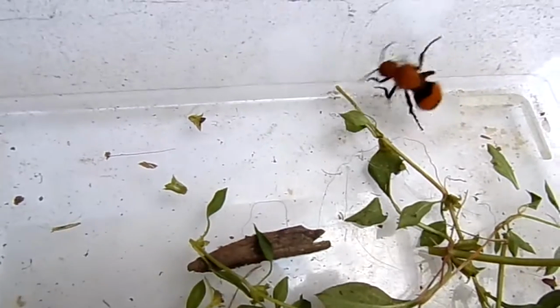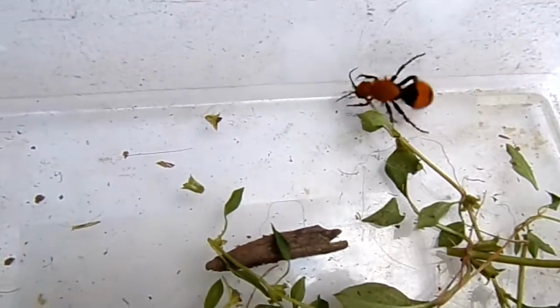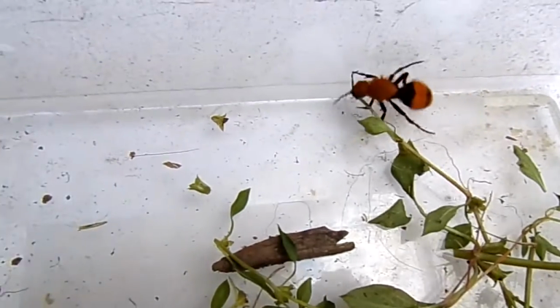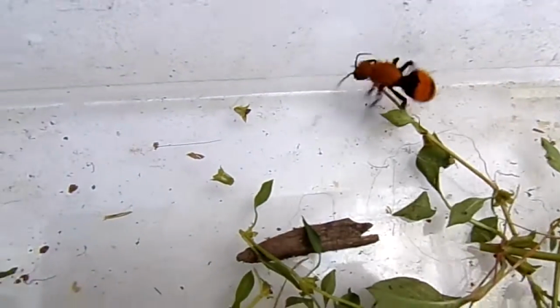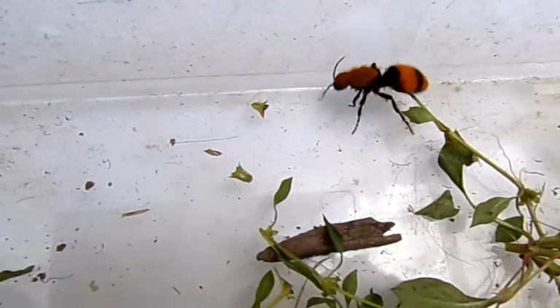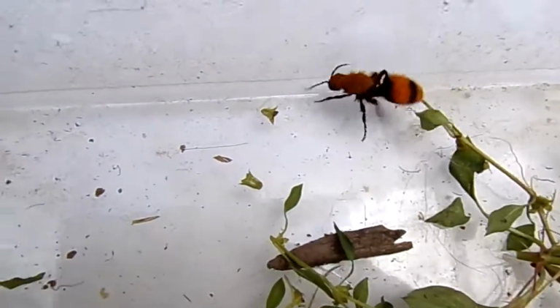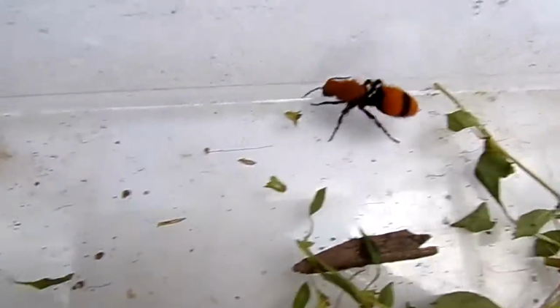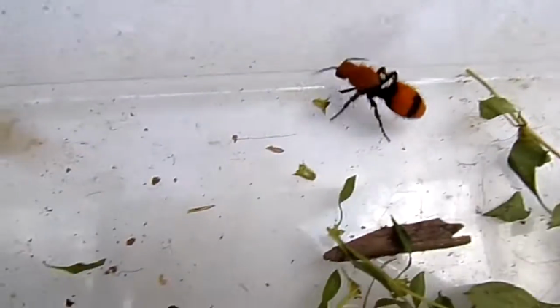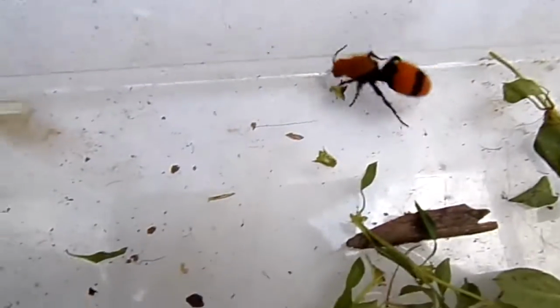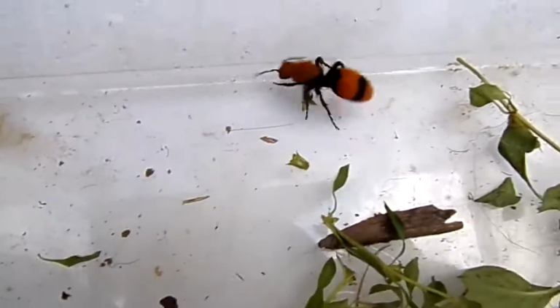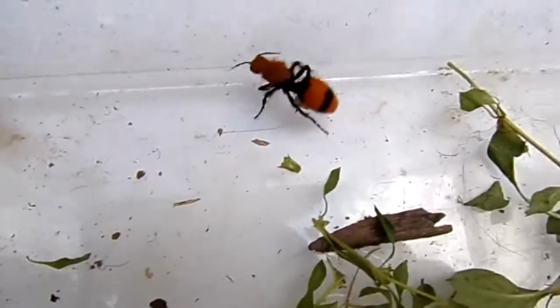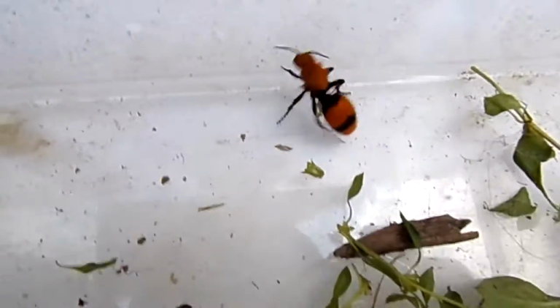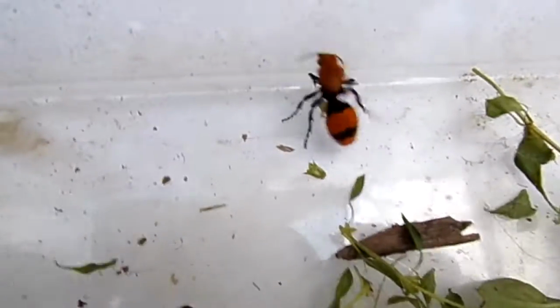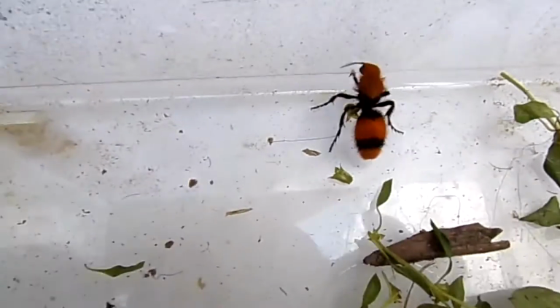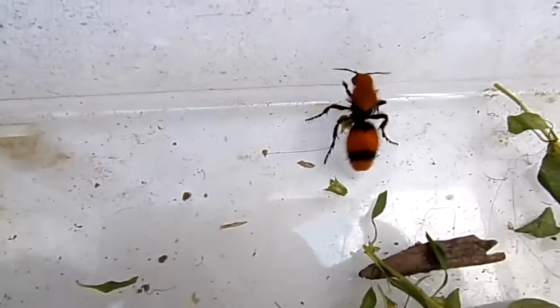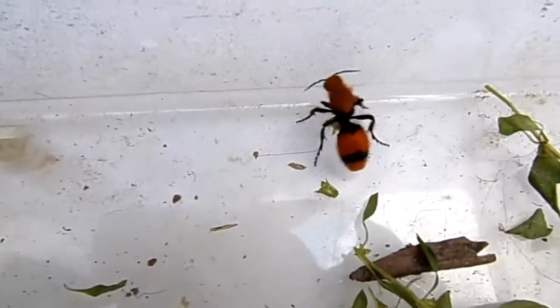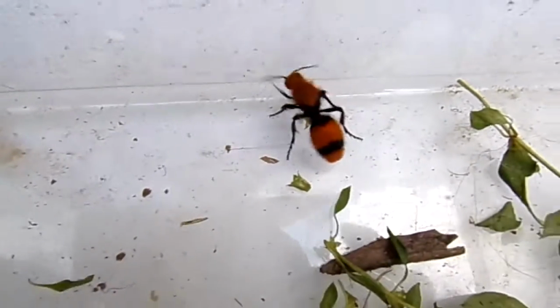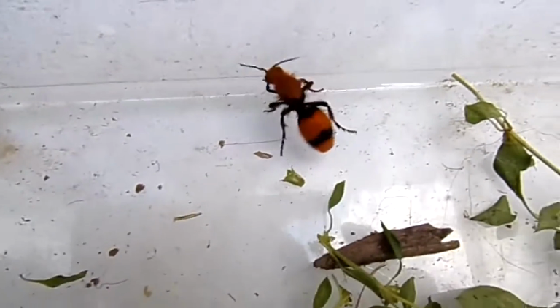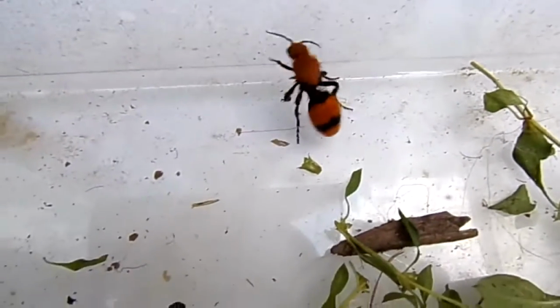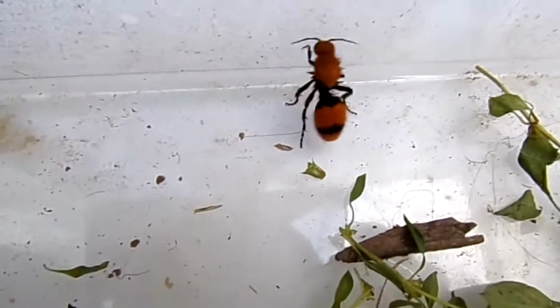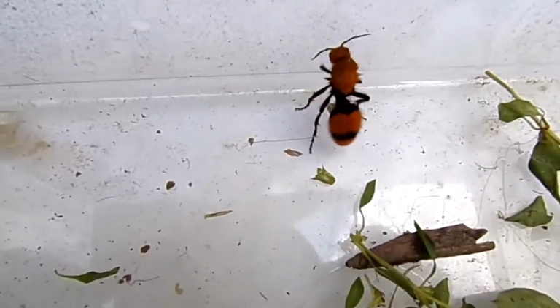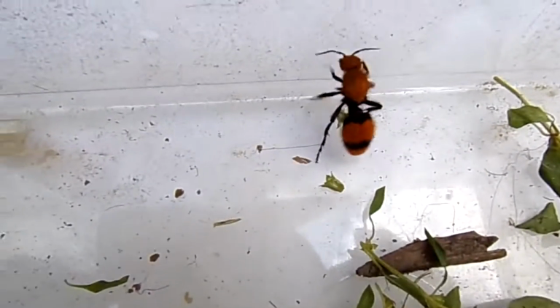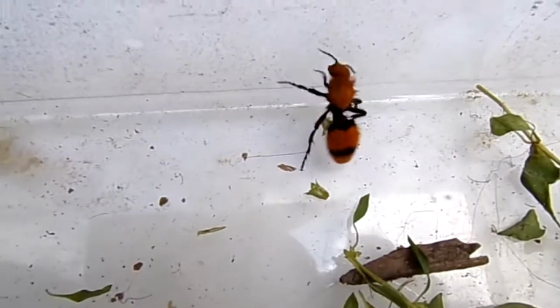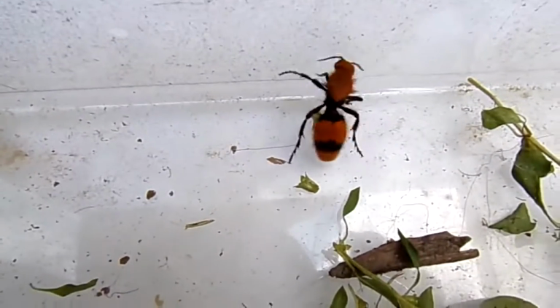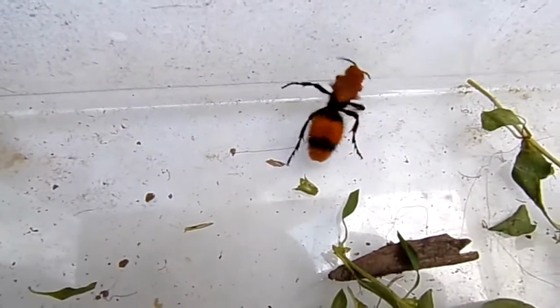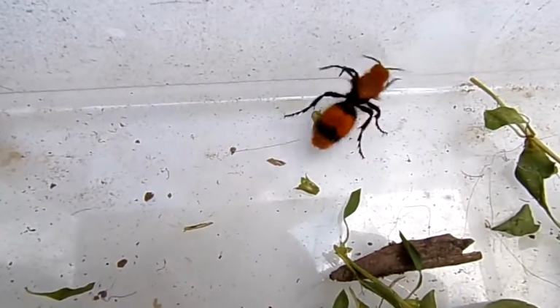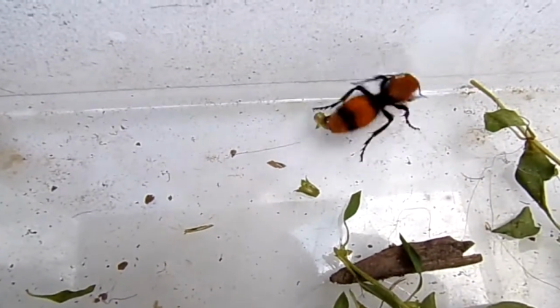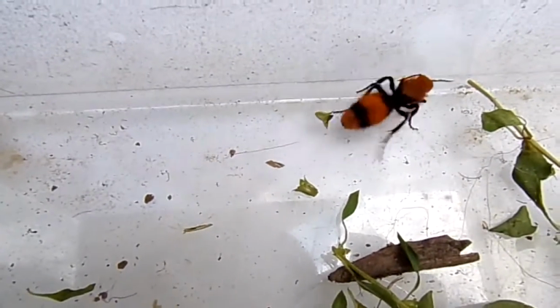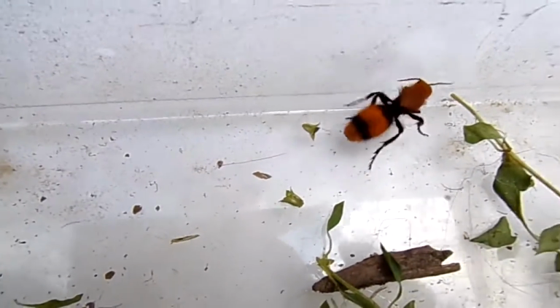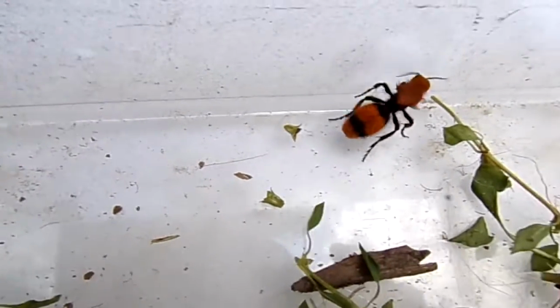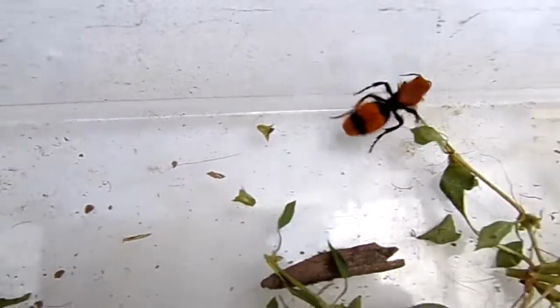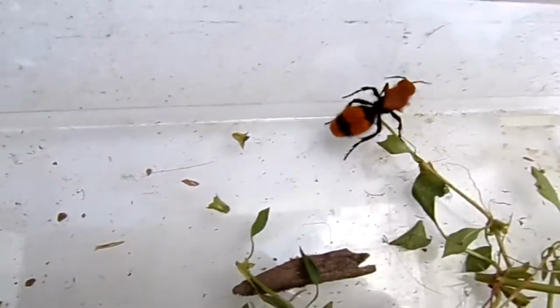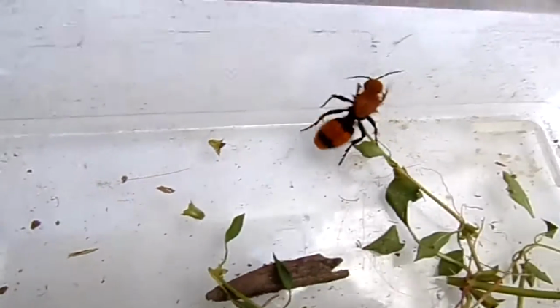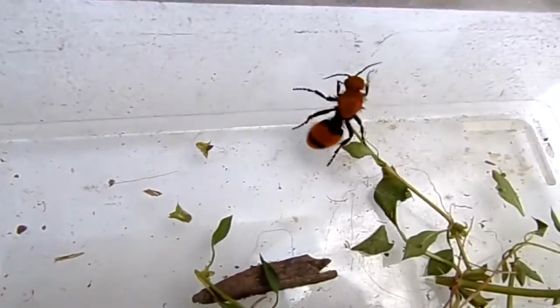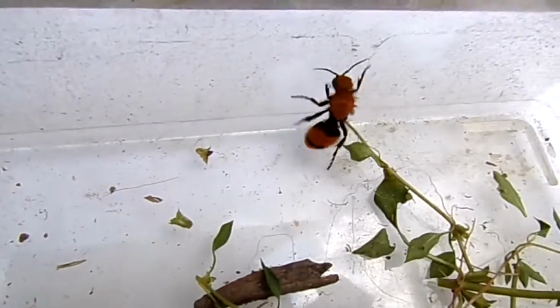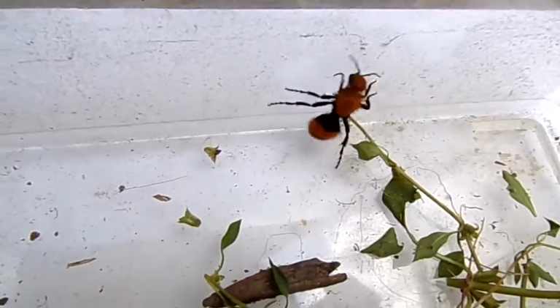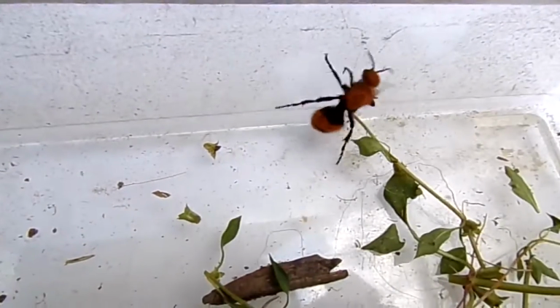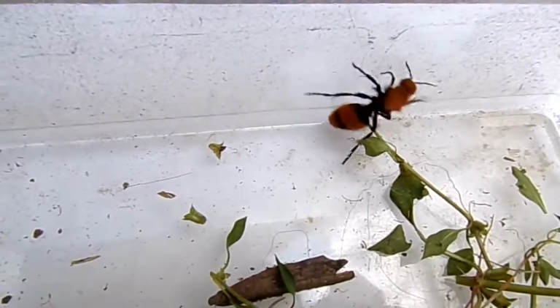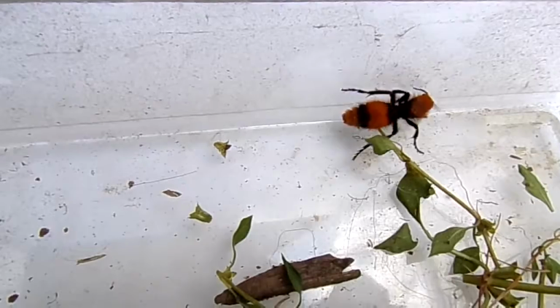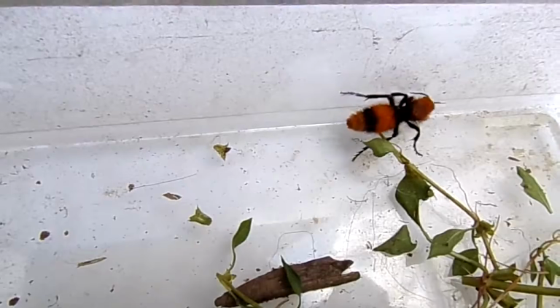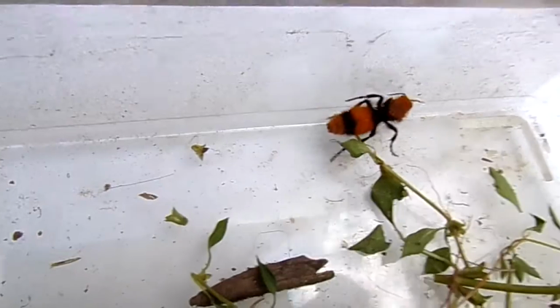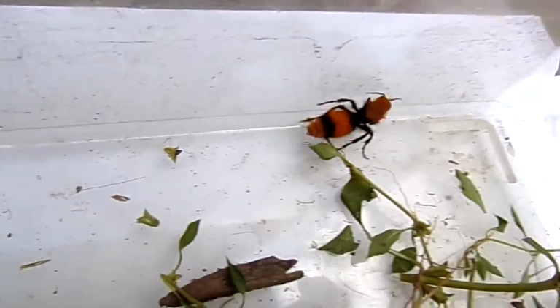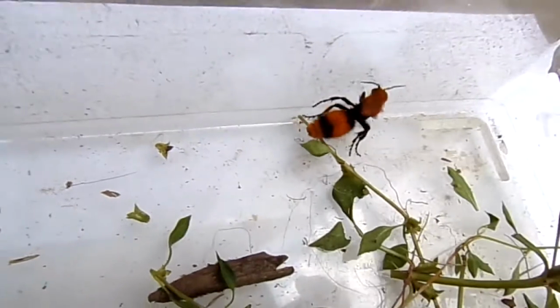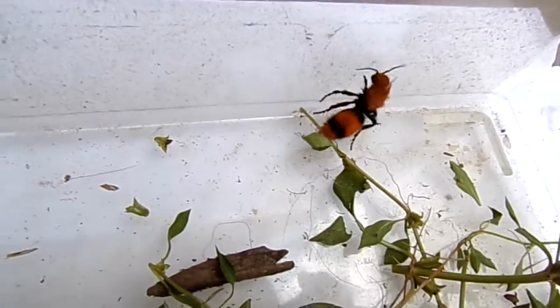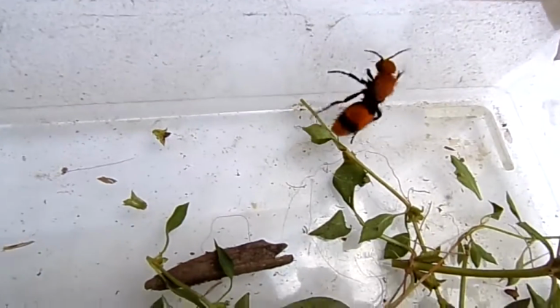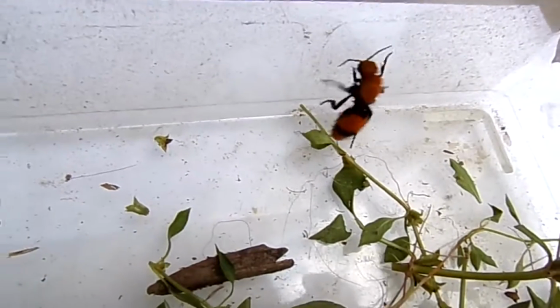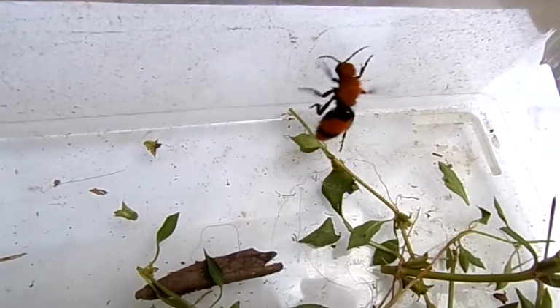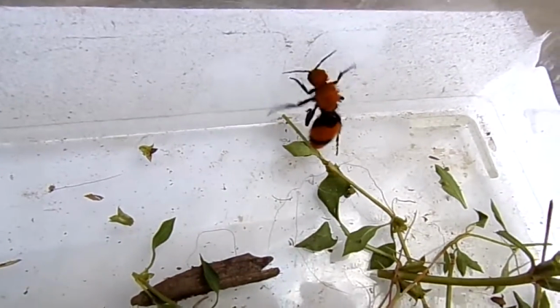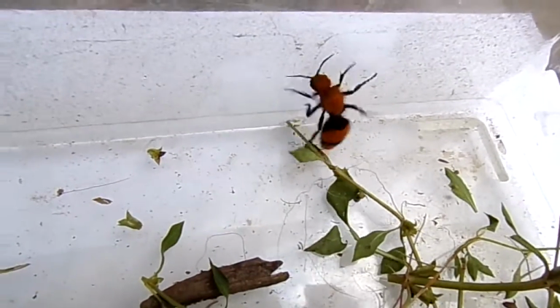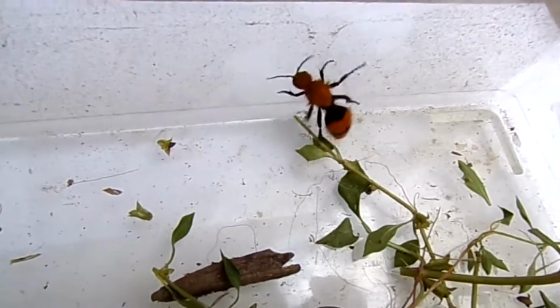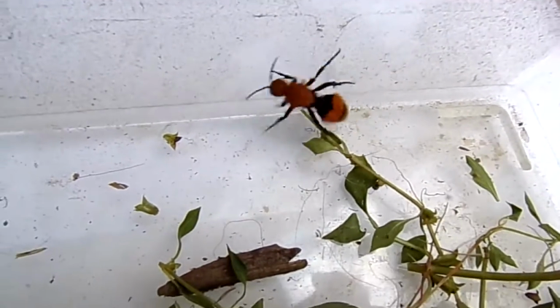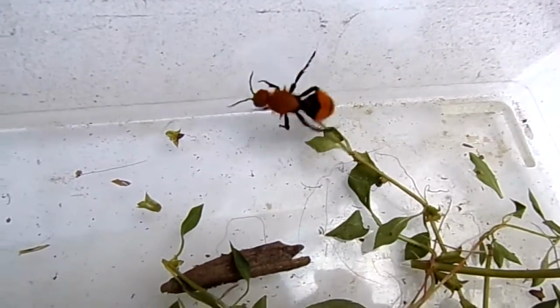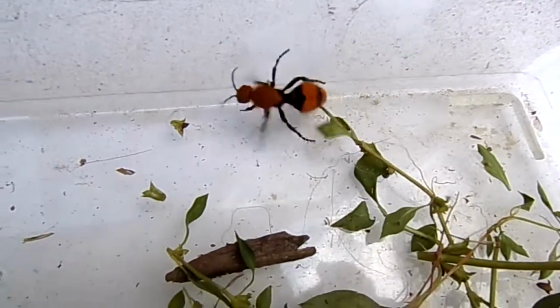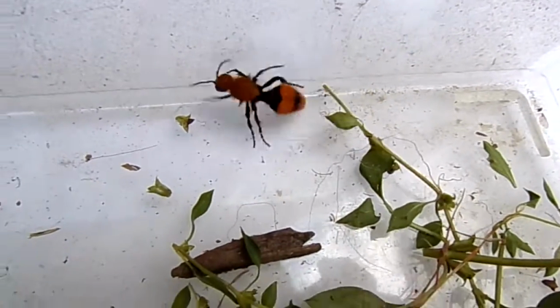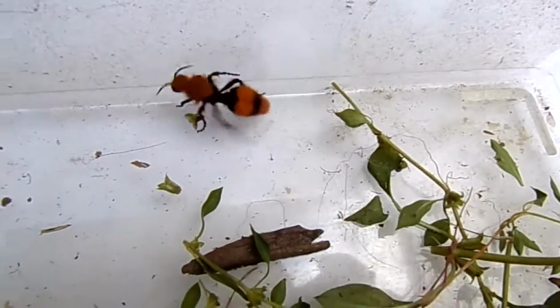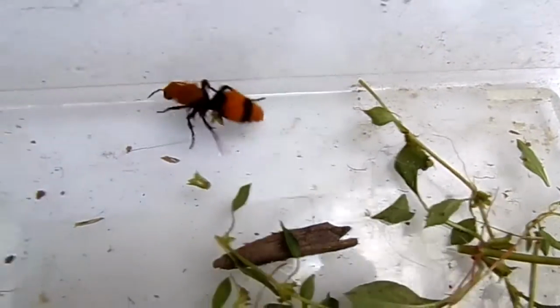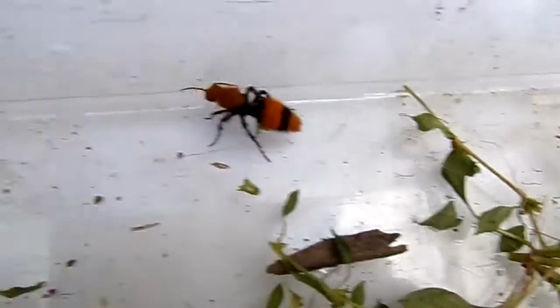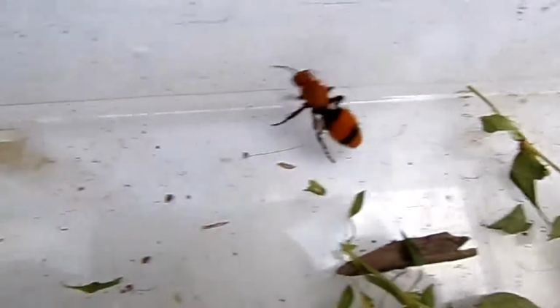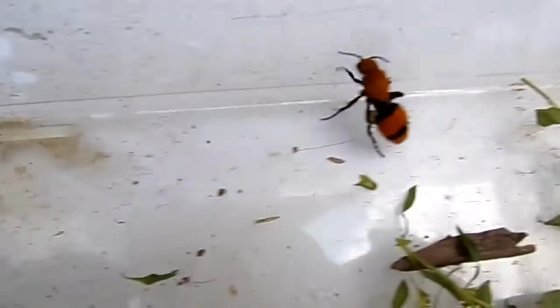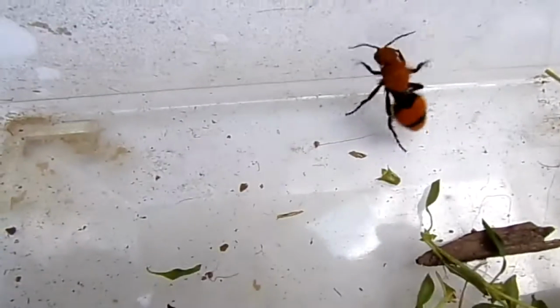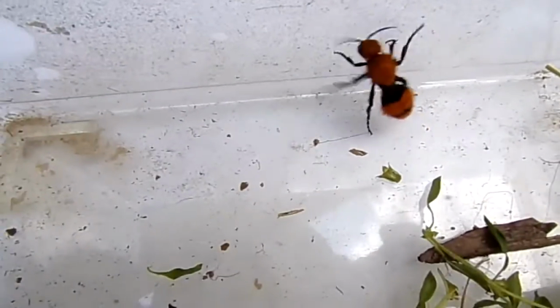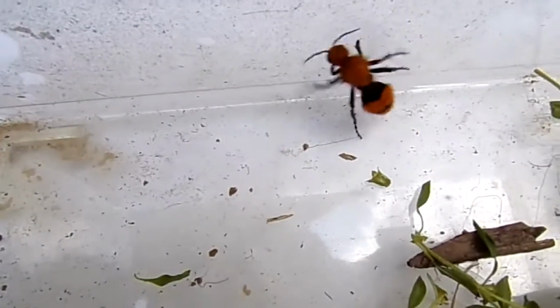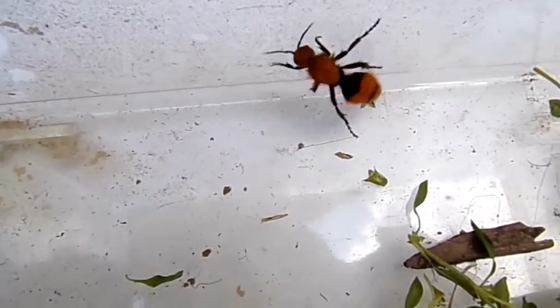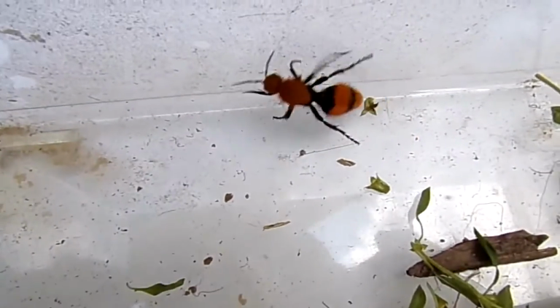But it's a pretty cool little ant. This one's a female because she doesn't have wings — only the males have wings.